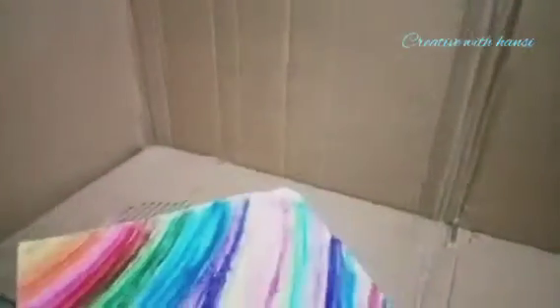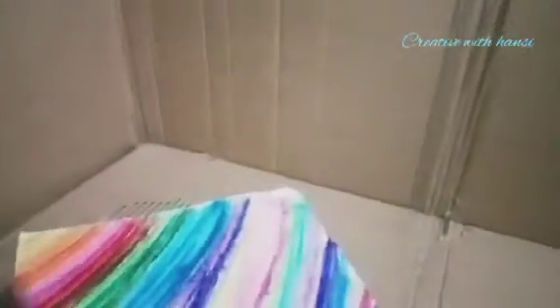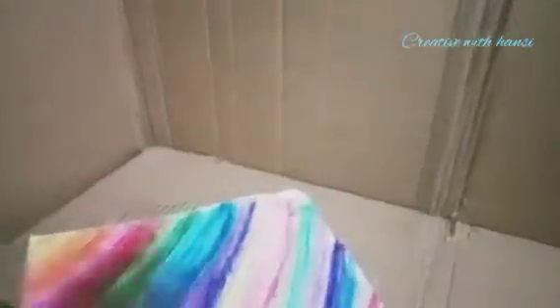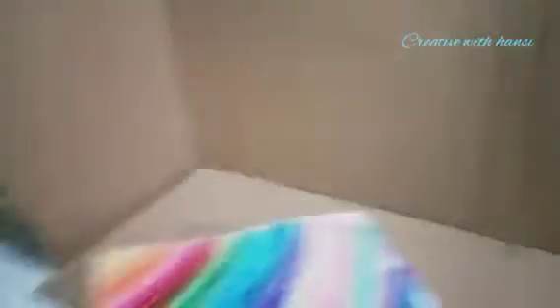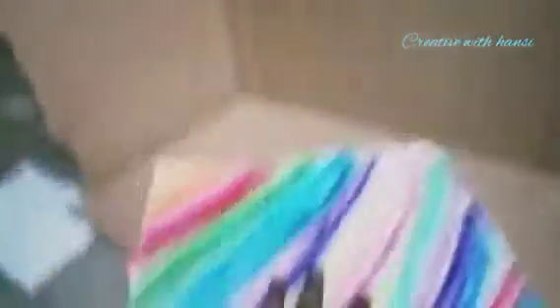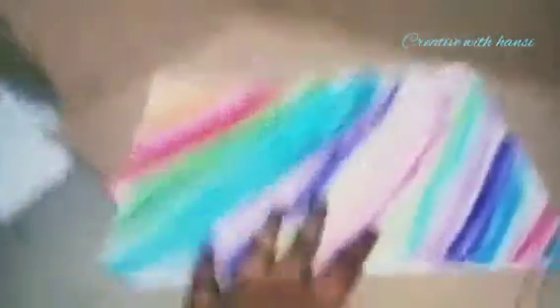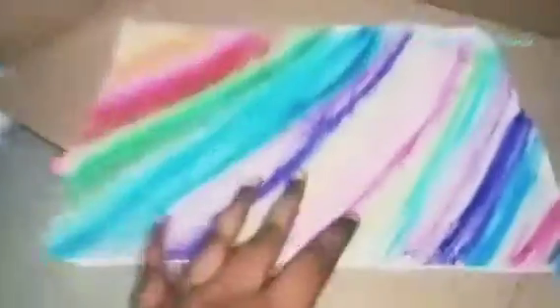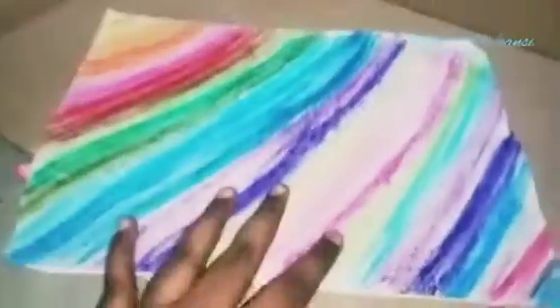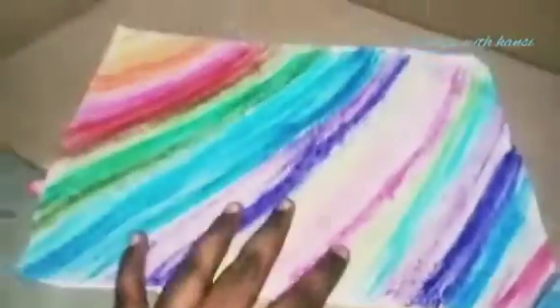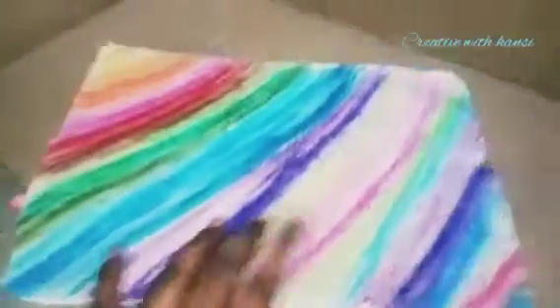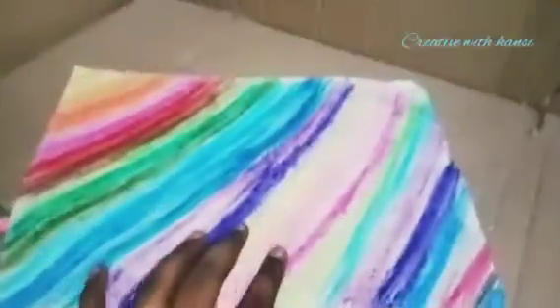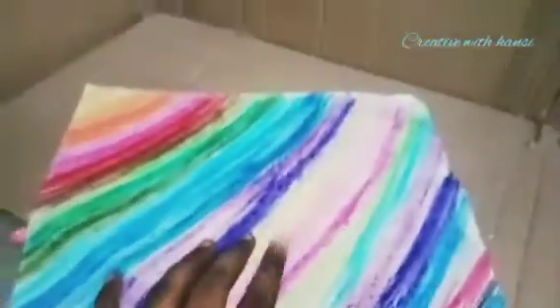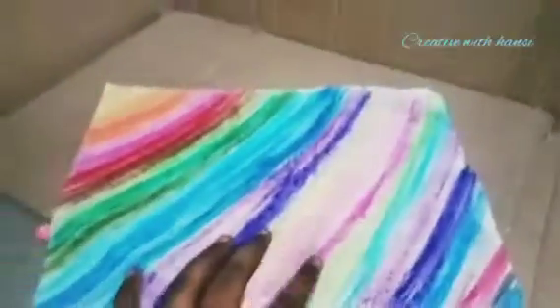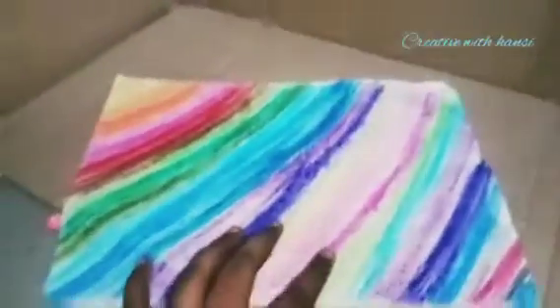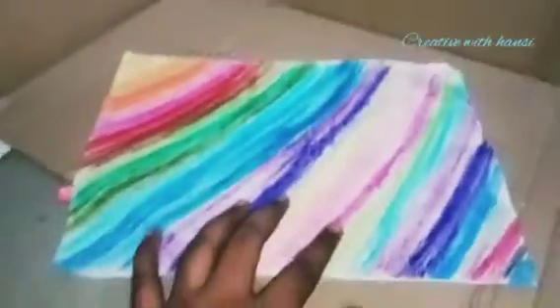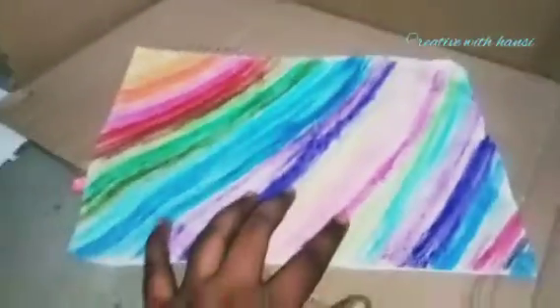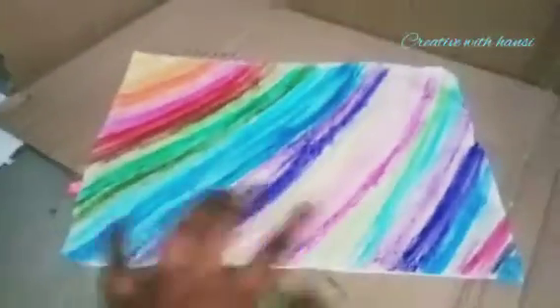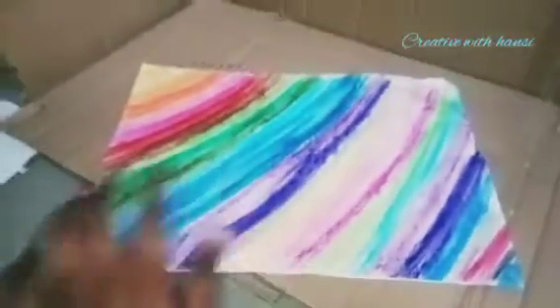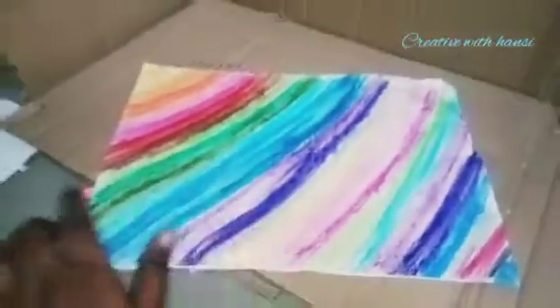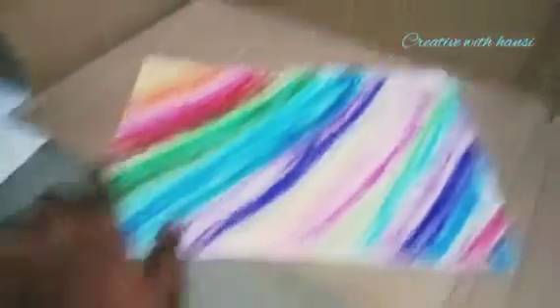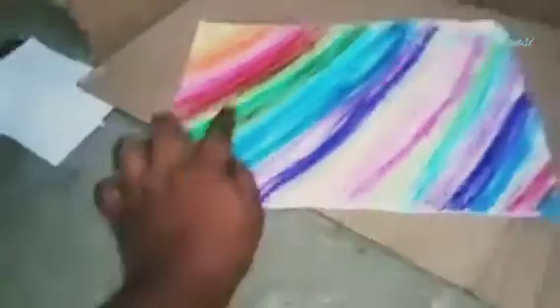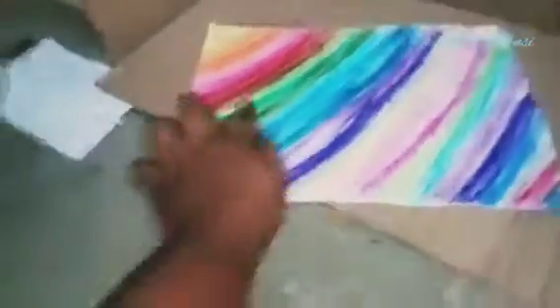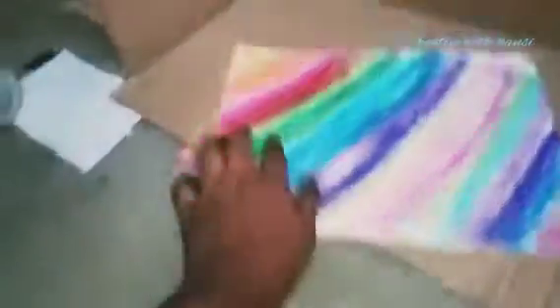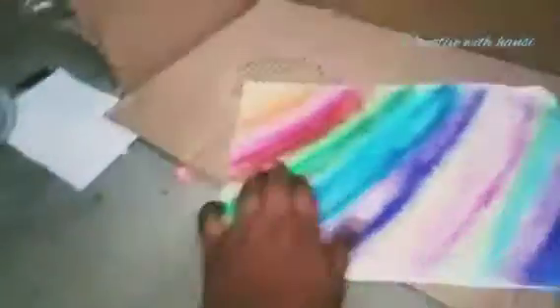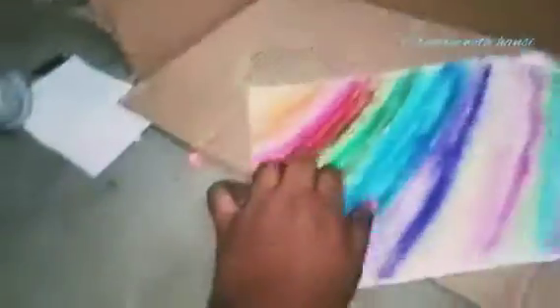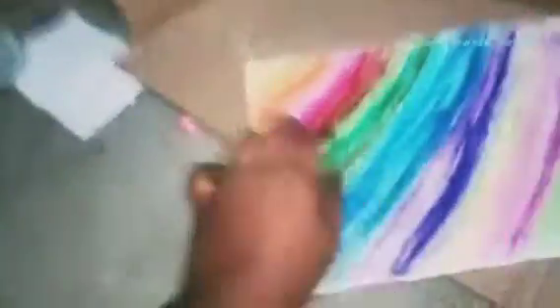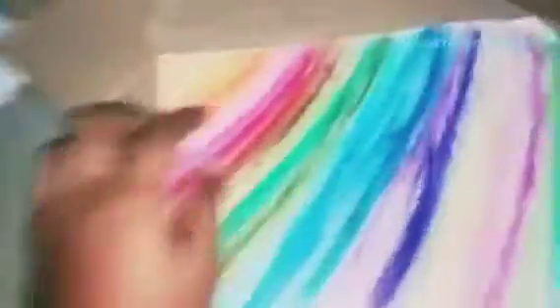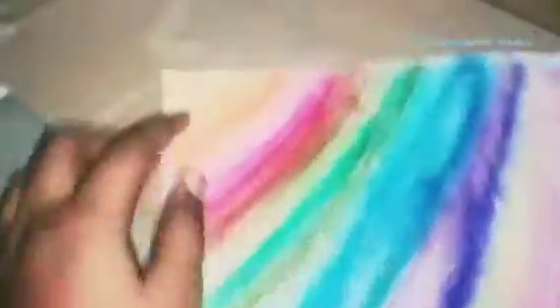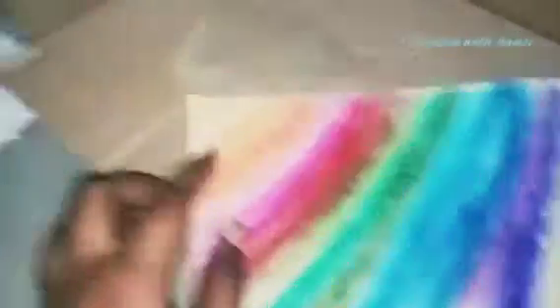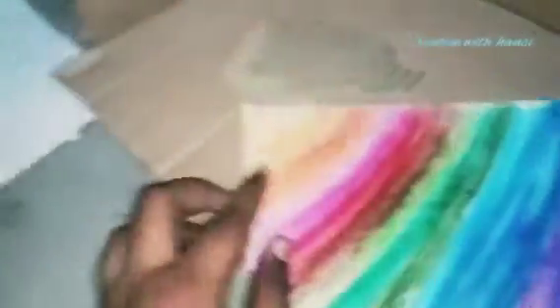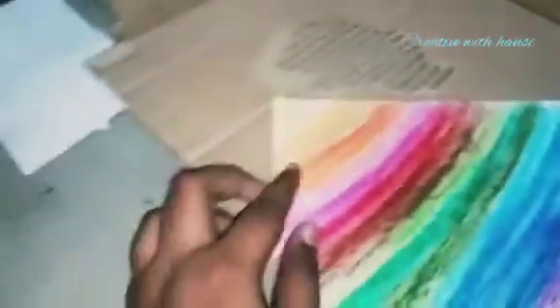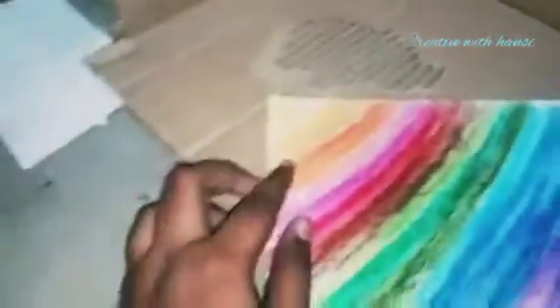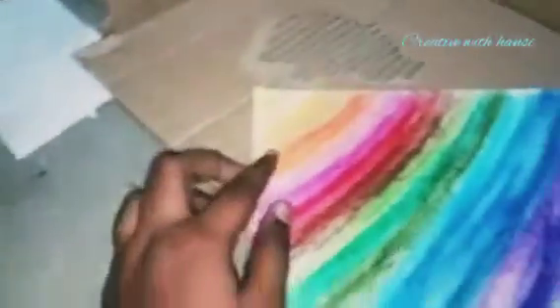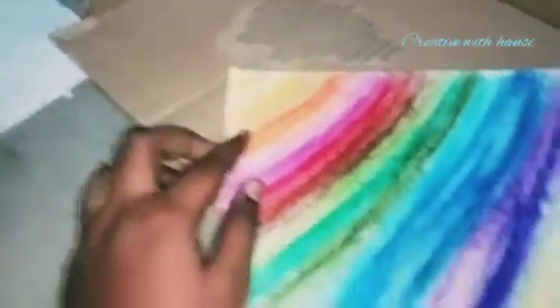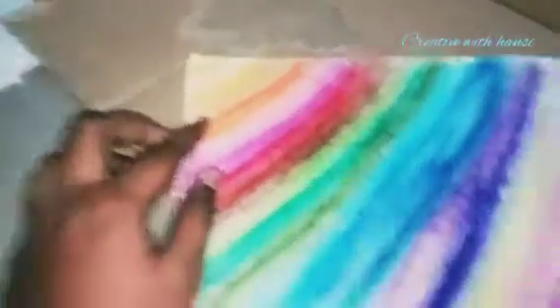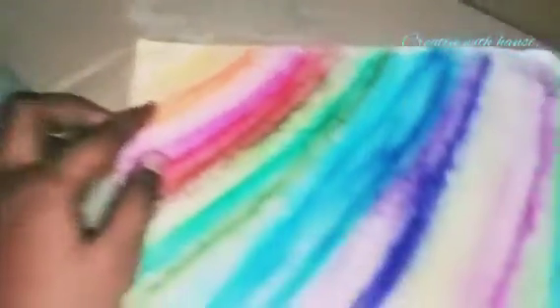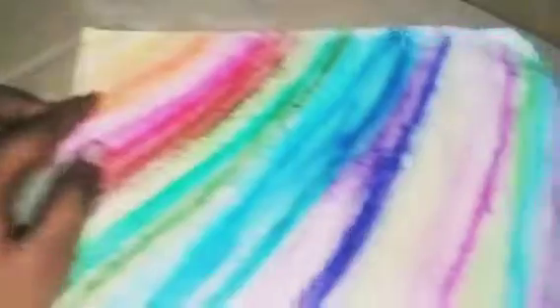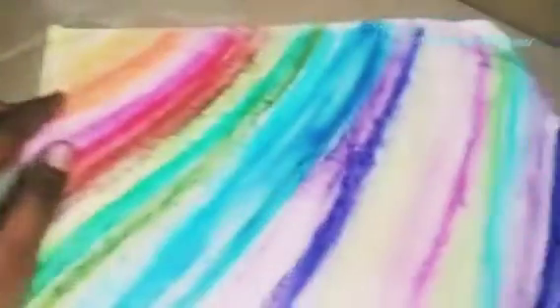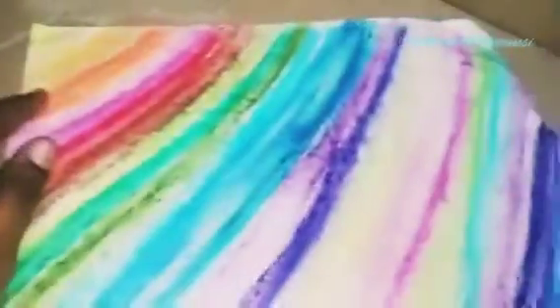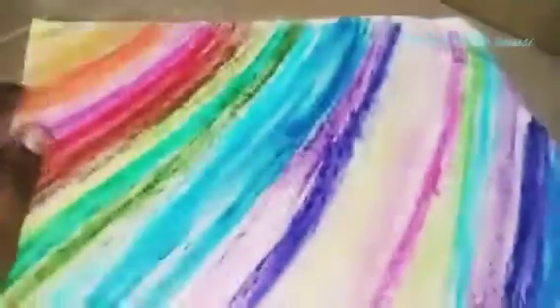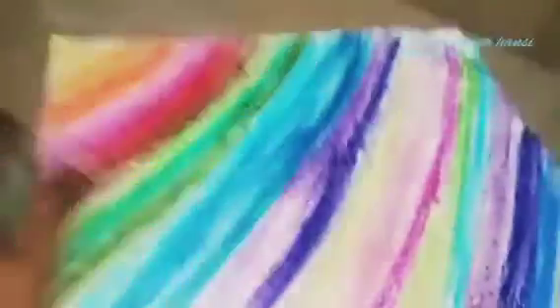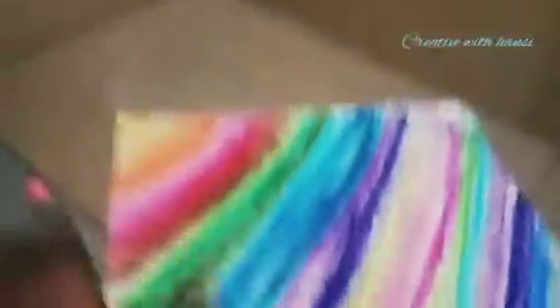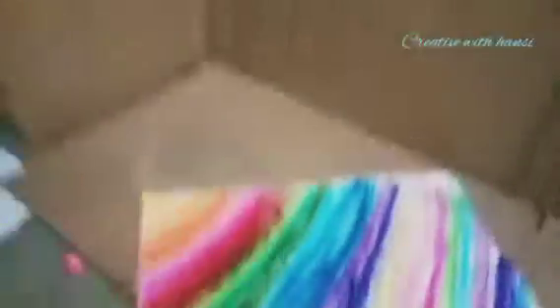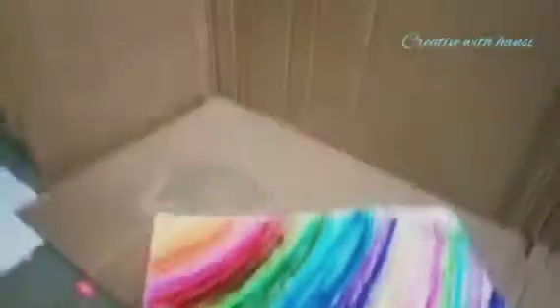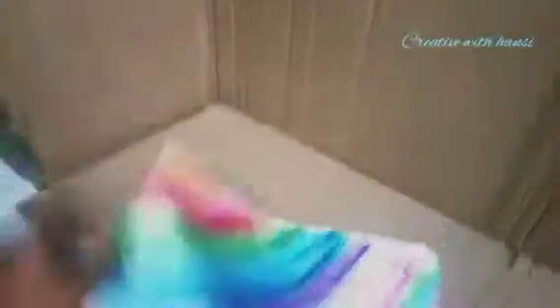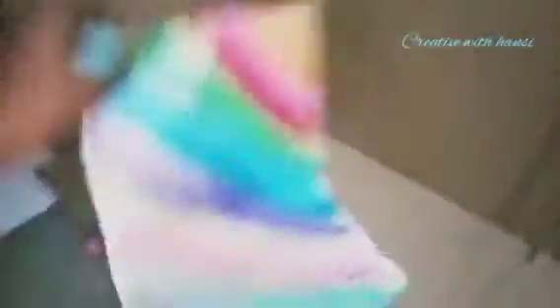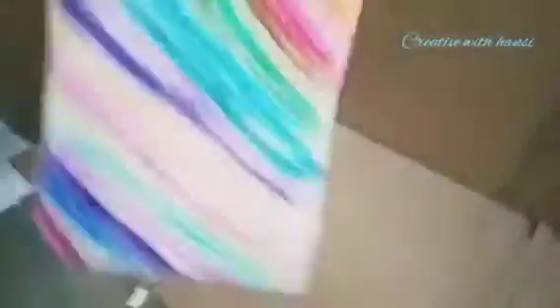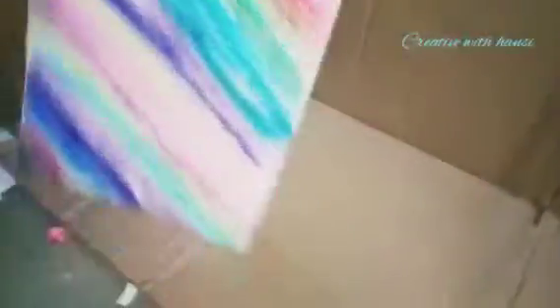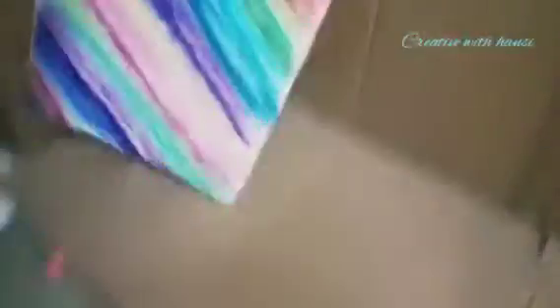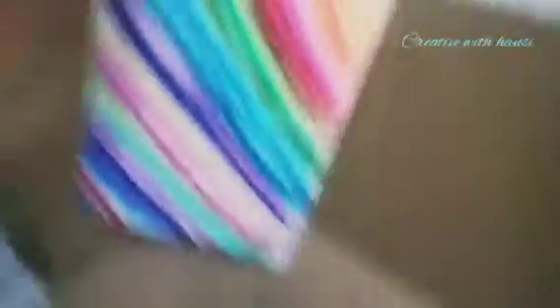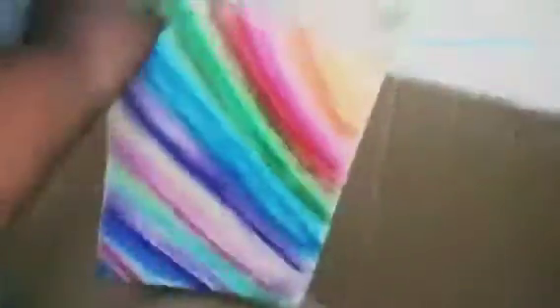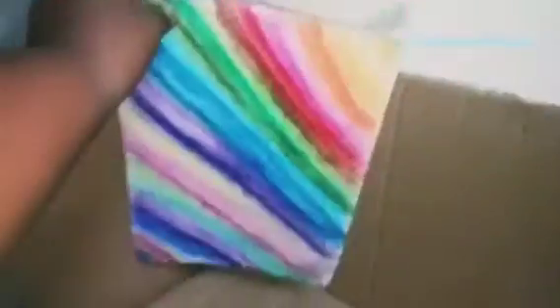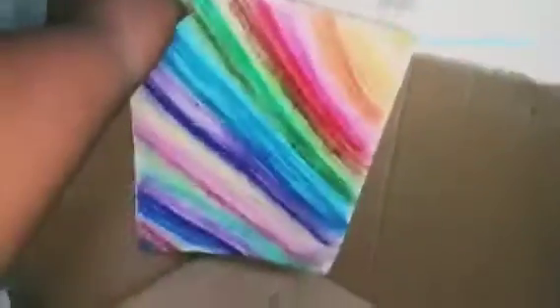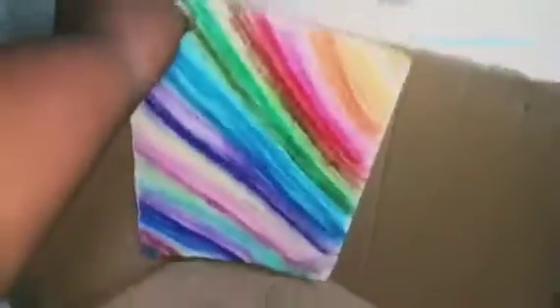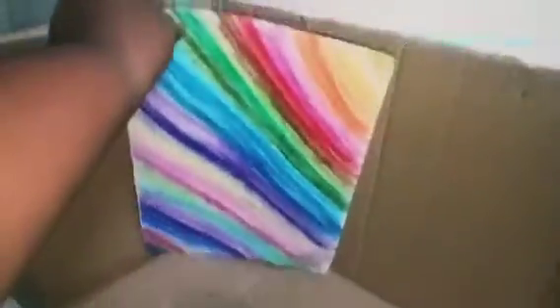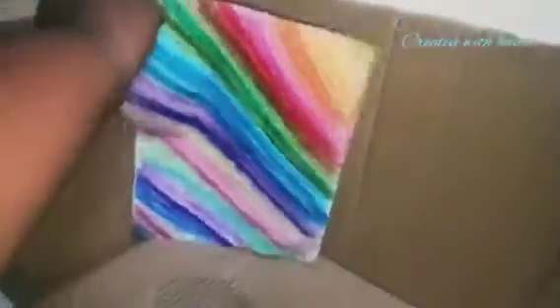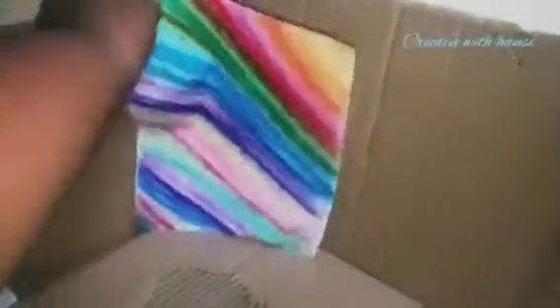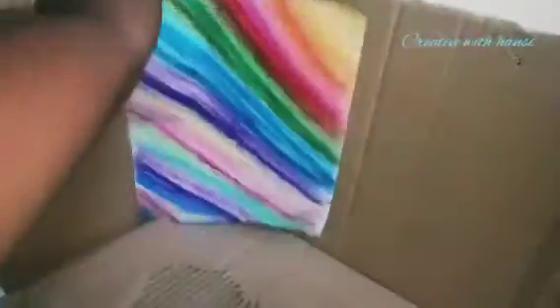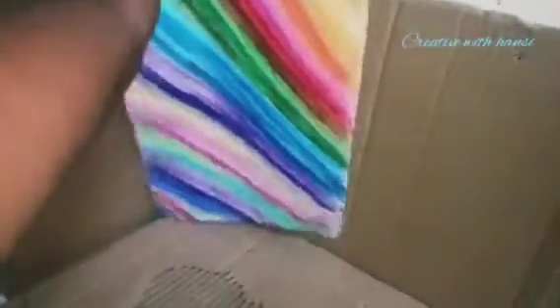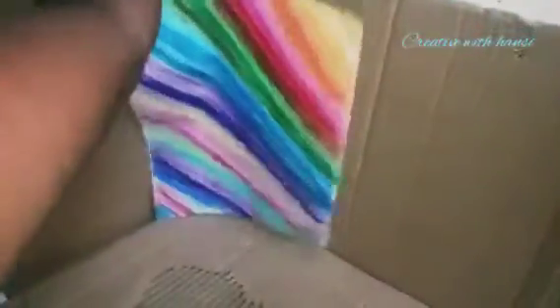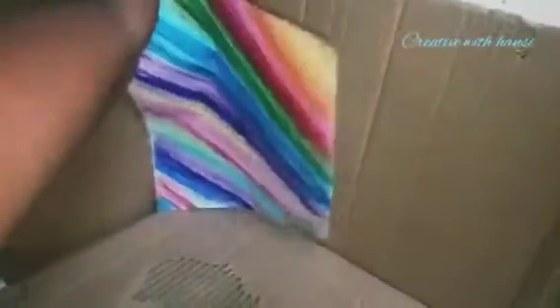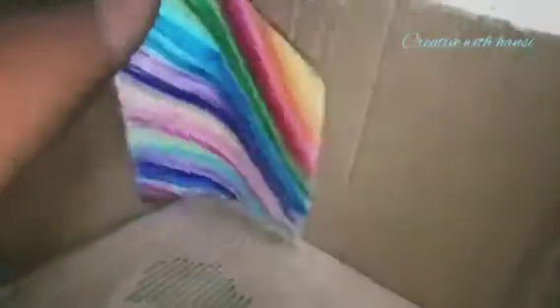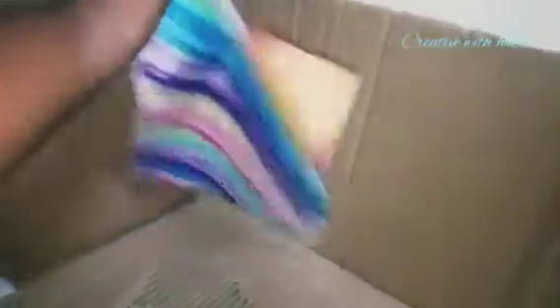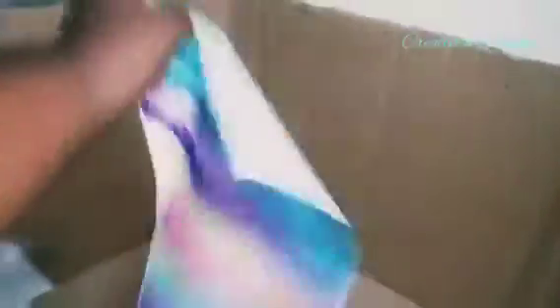This is the color sheet. We have to try the oil pastel and make a pattern paper.